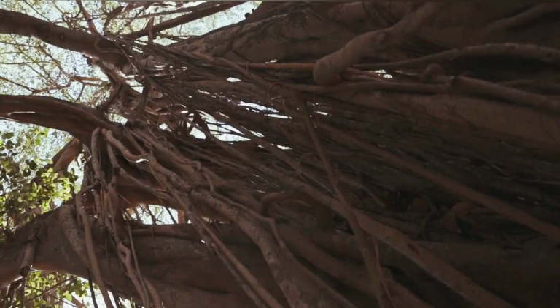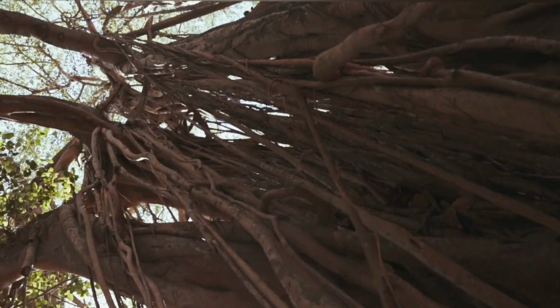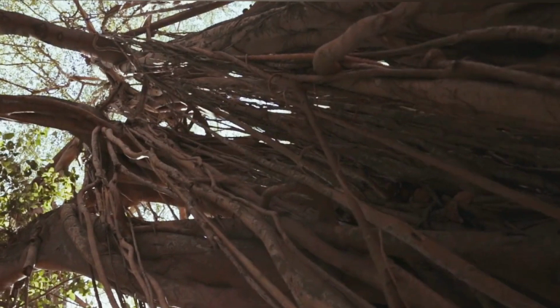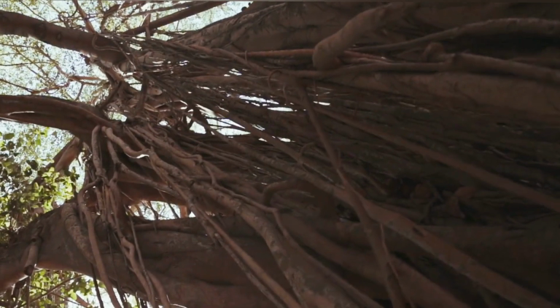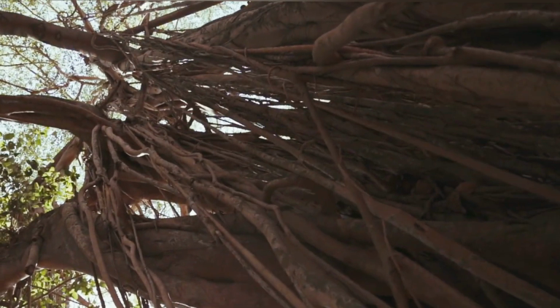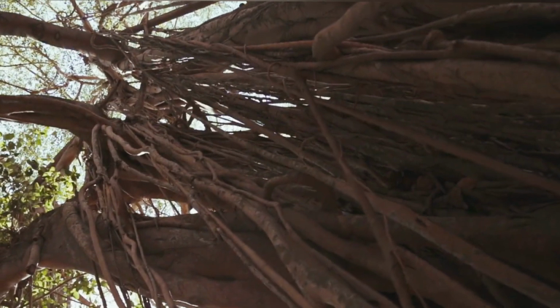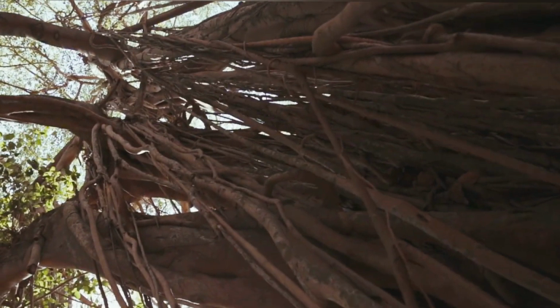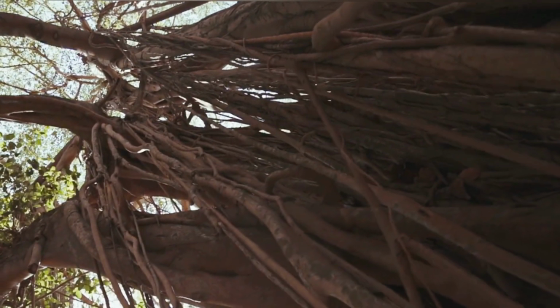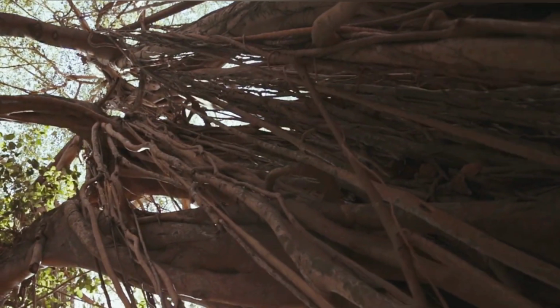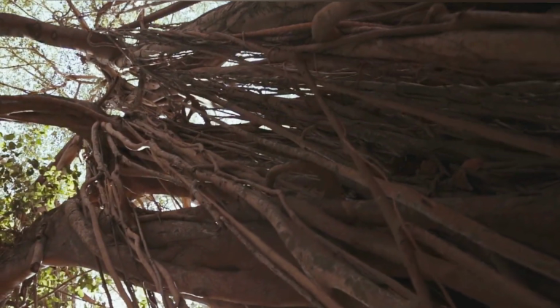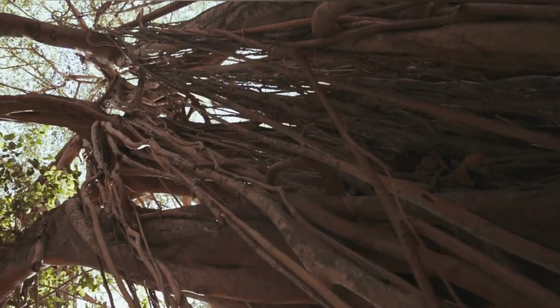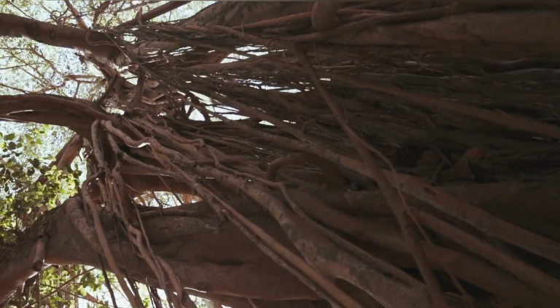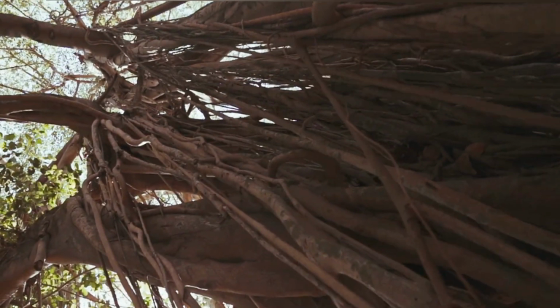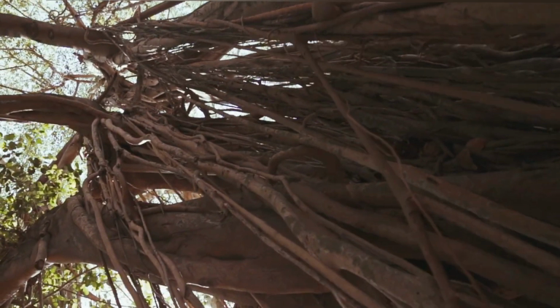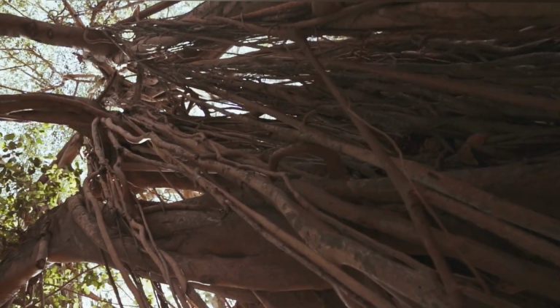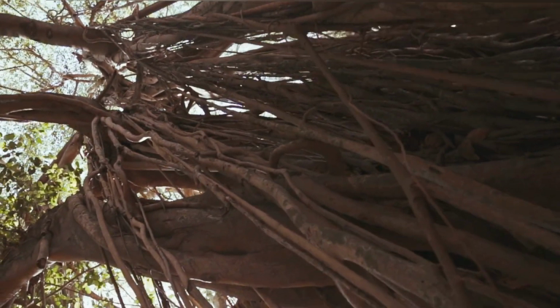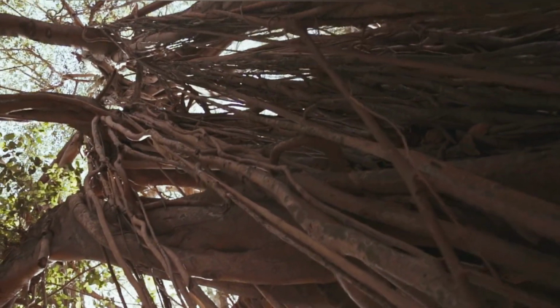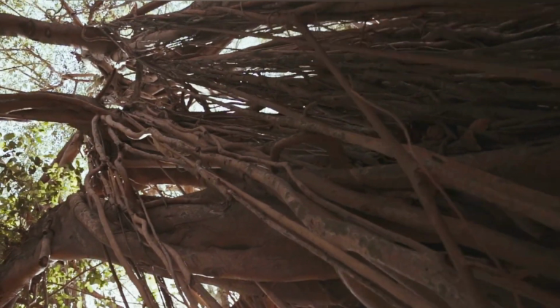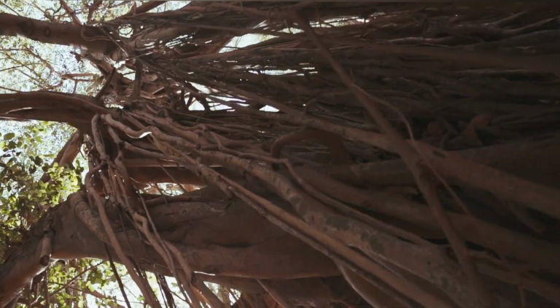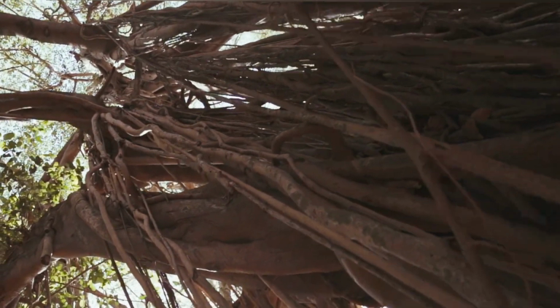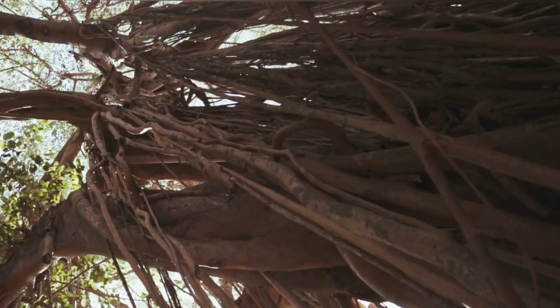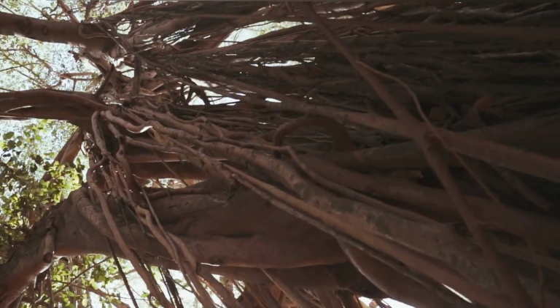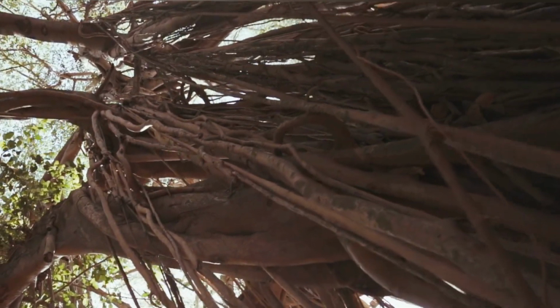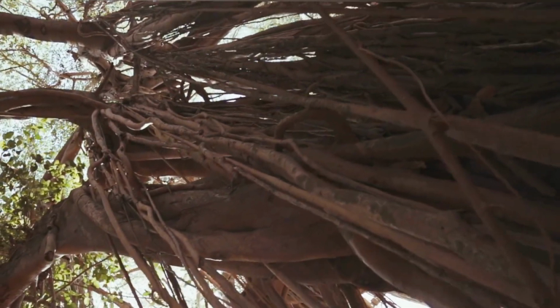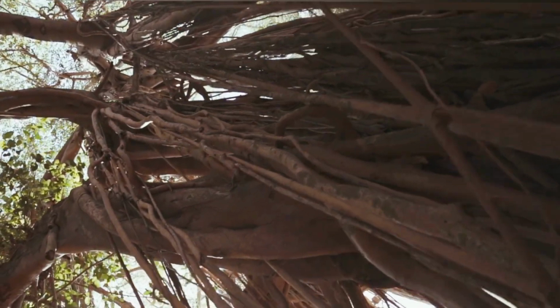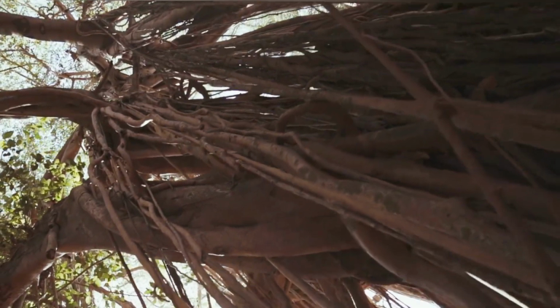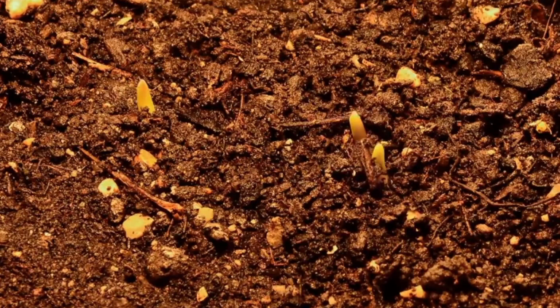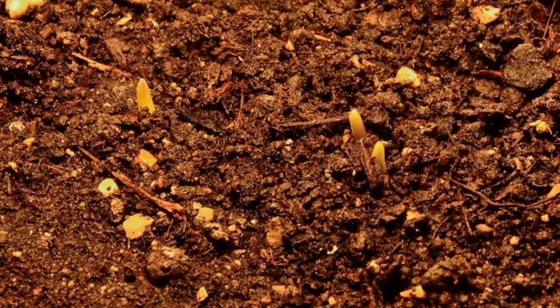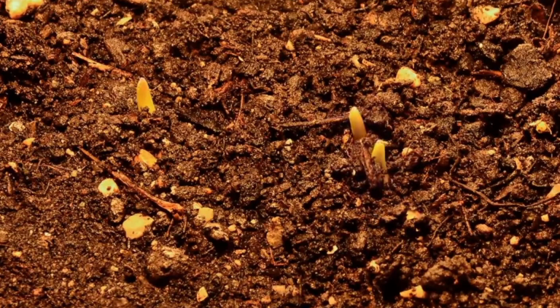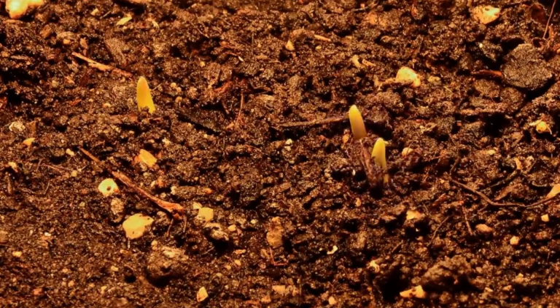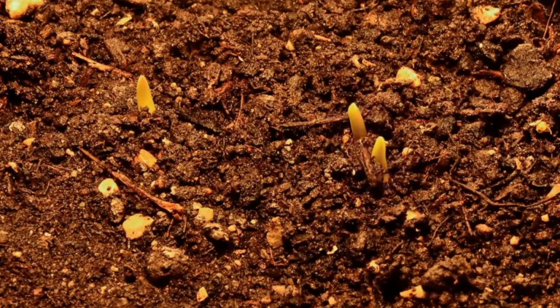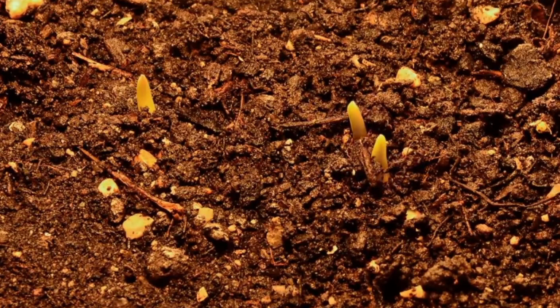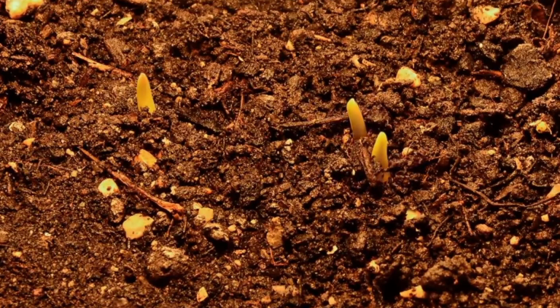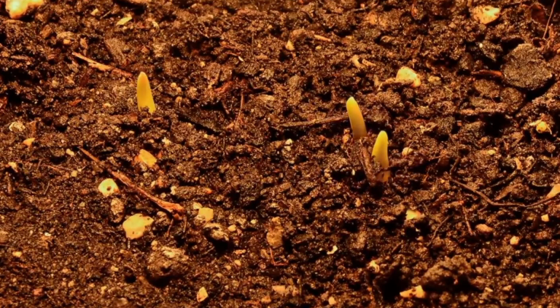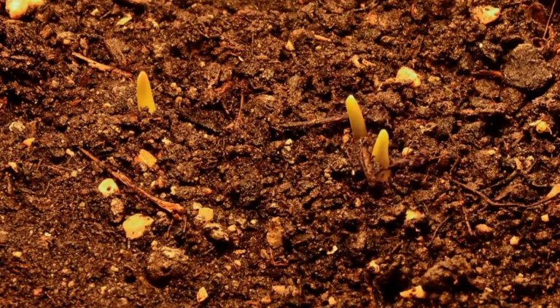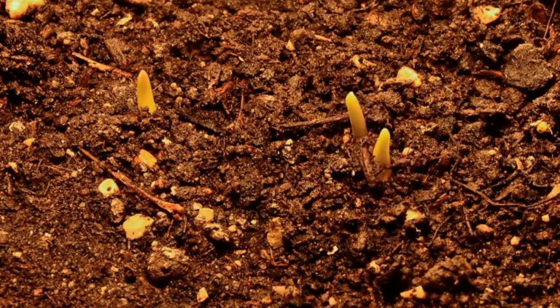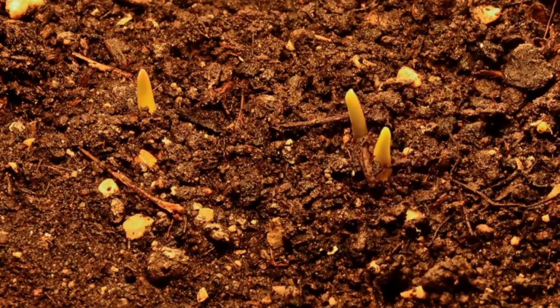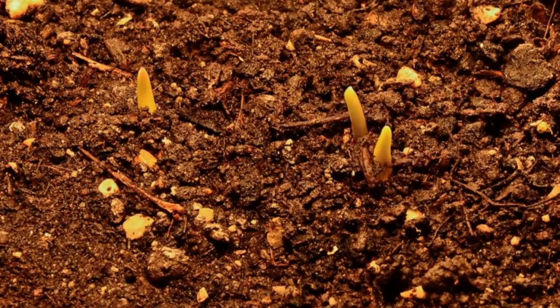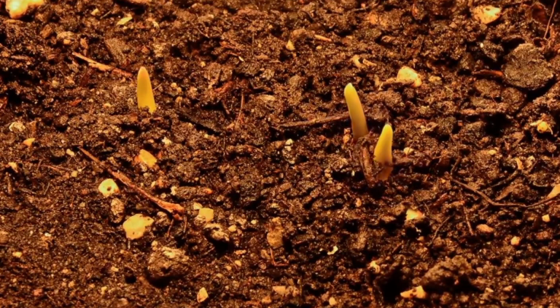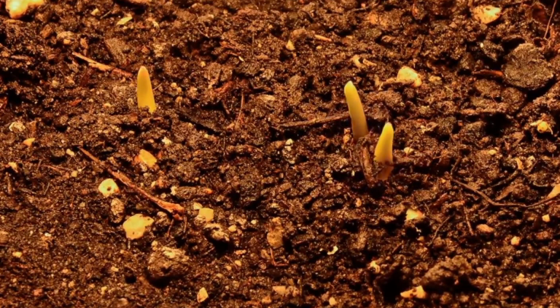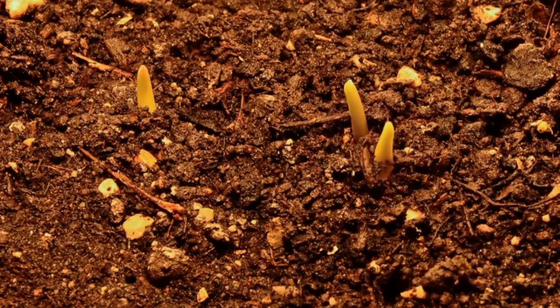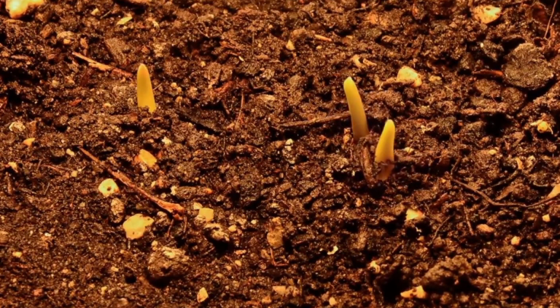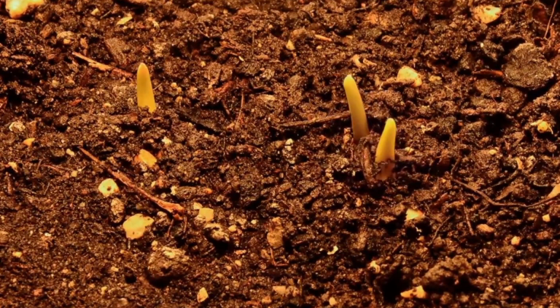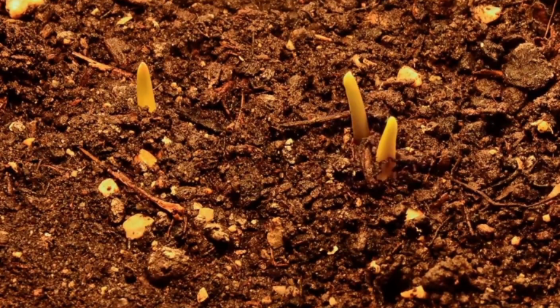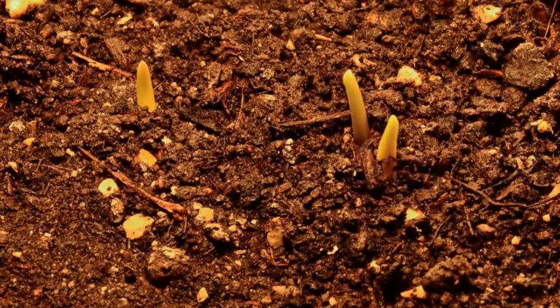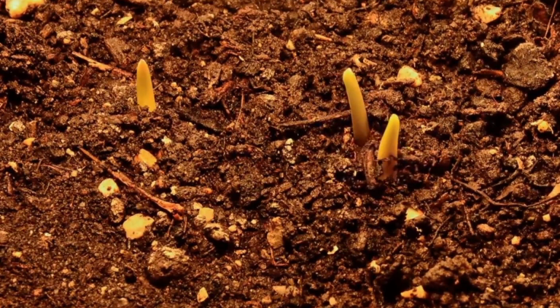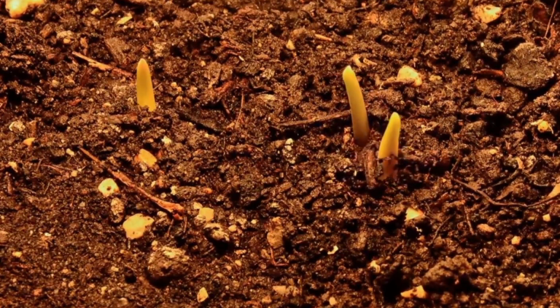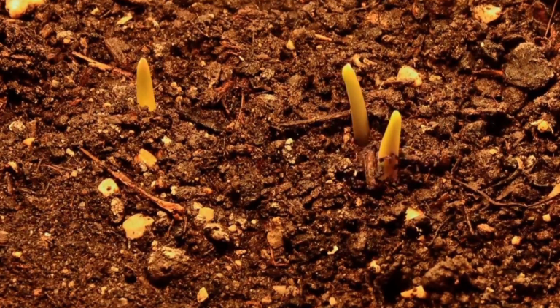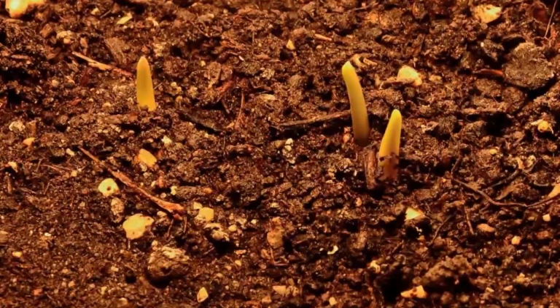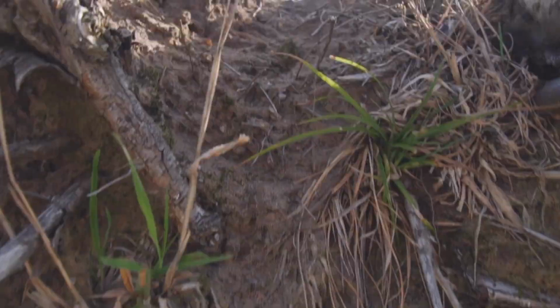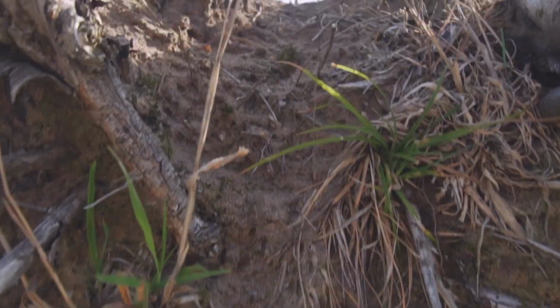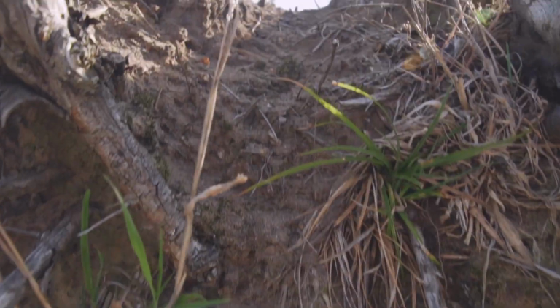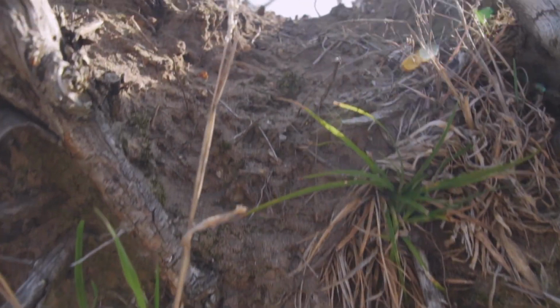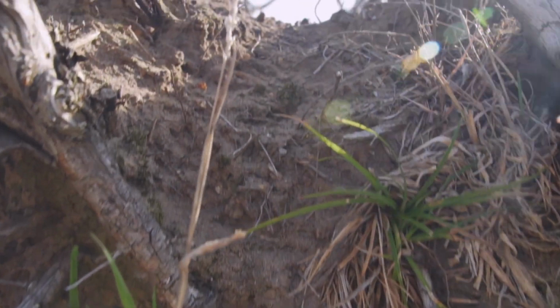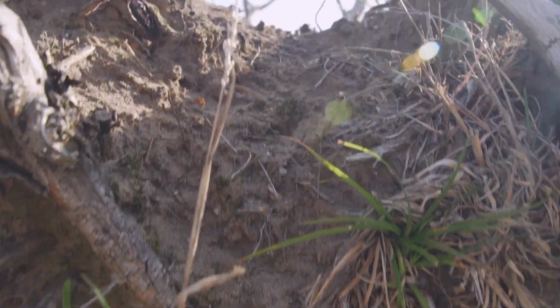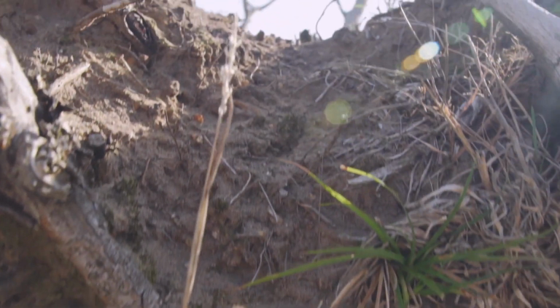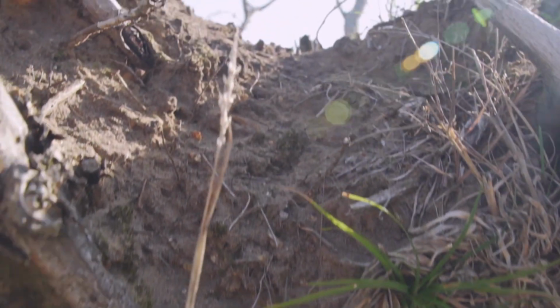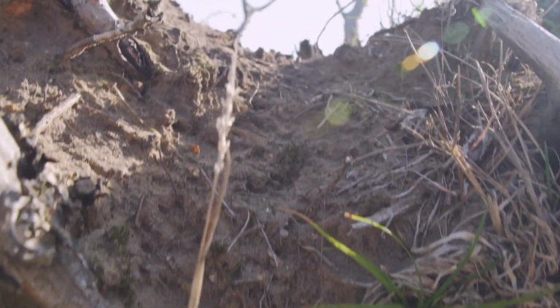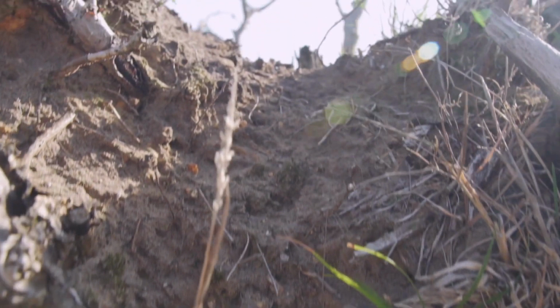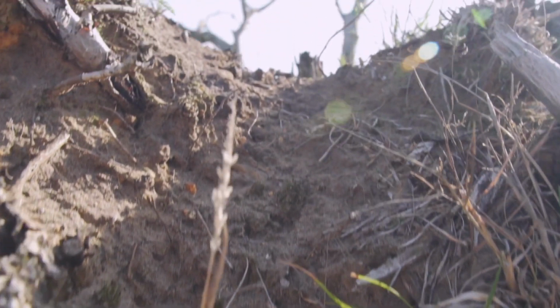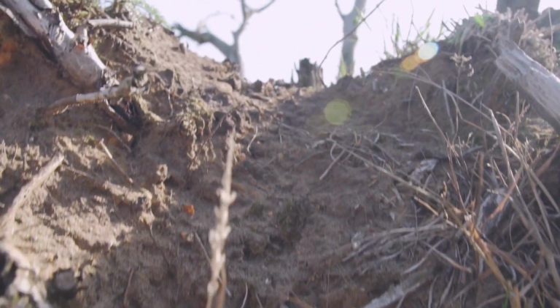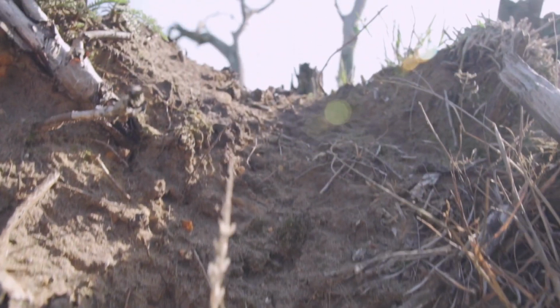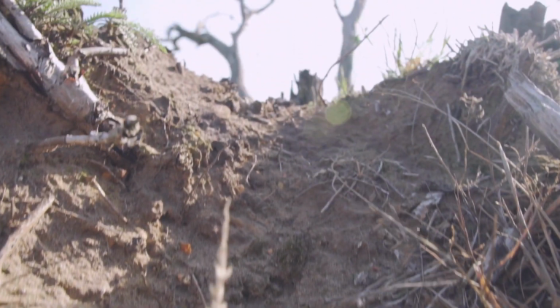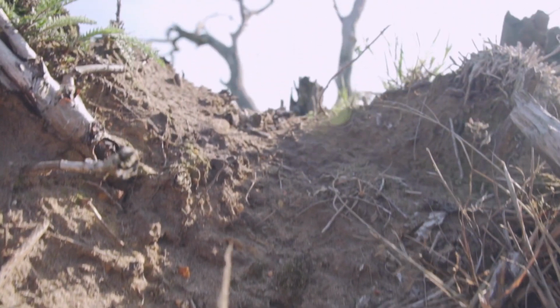What if I told you that trees can talk? Beneath the soil their roots are whispering, sharing nutrients, even warning each other of danger.